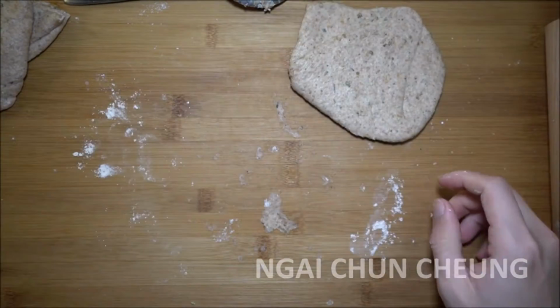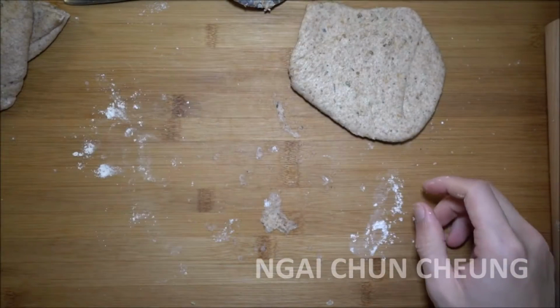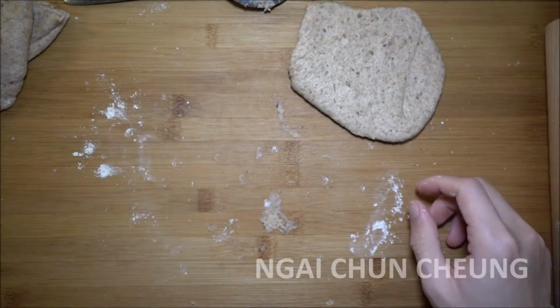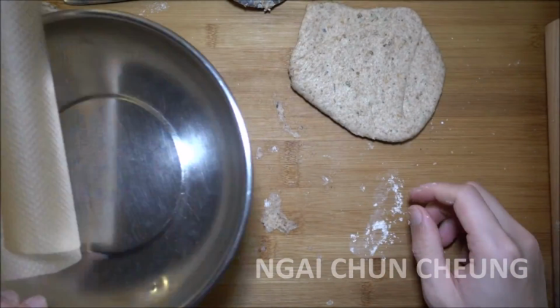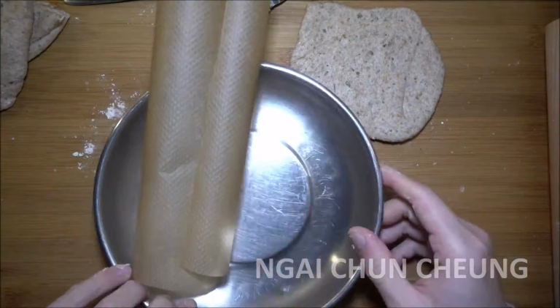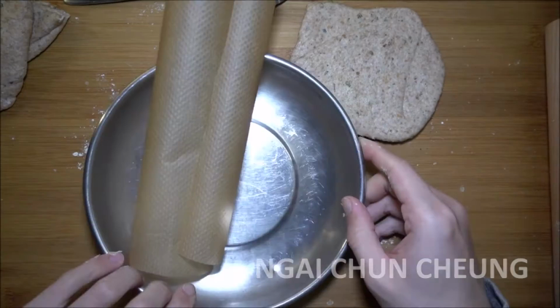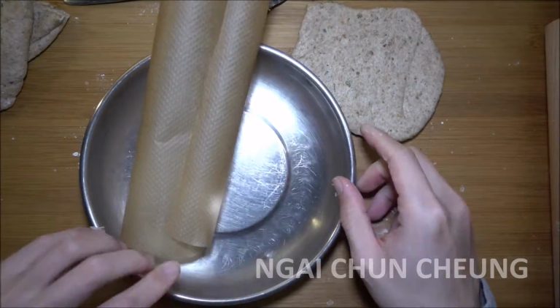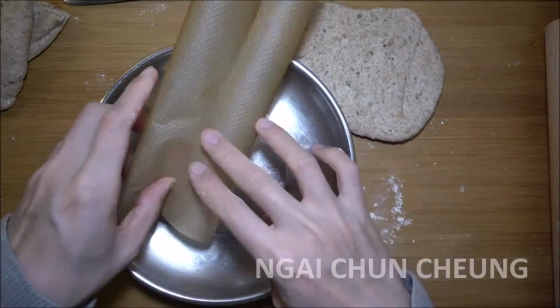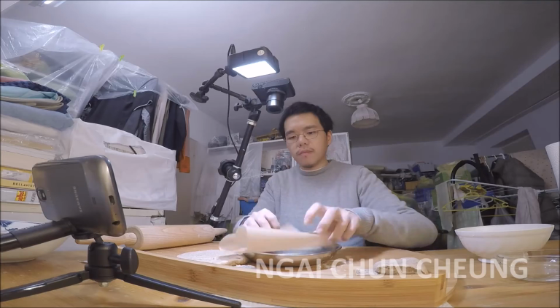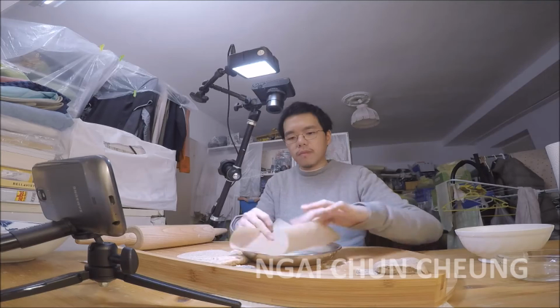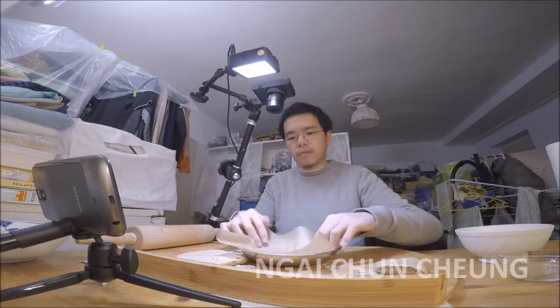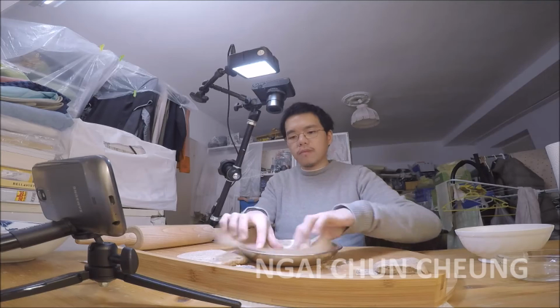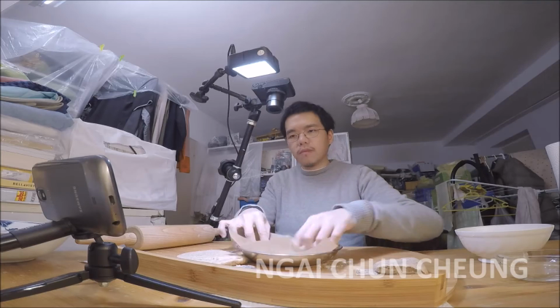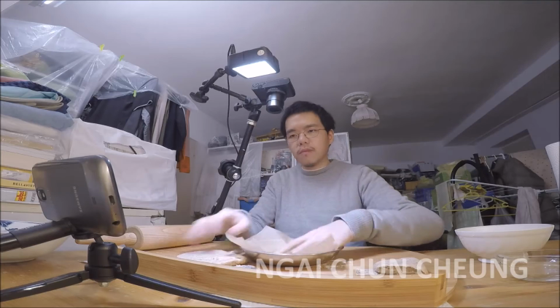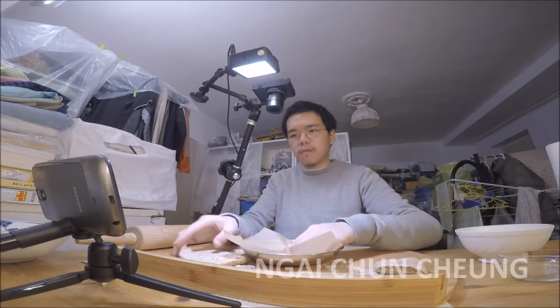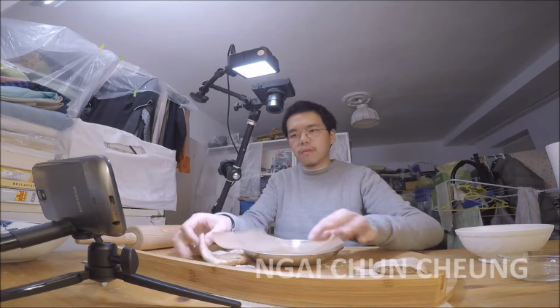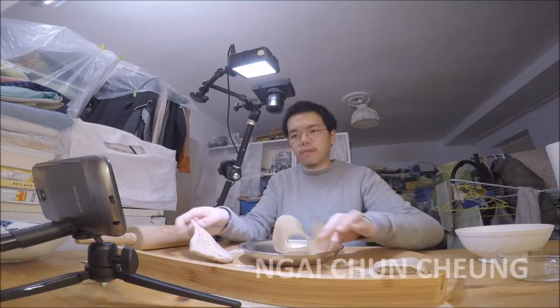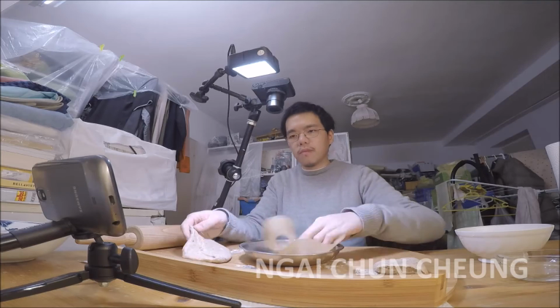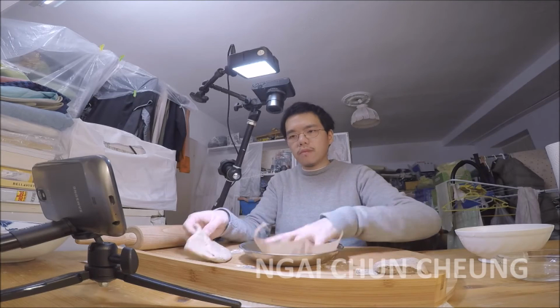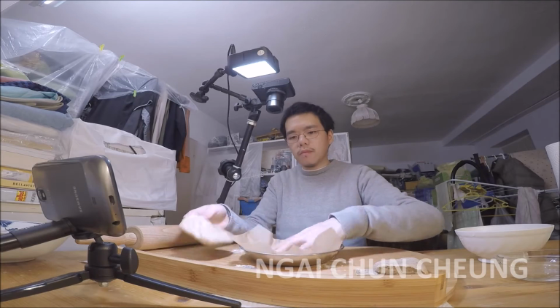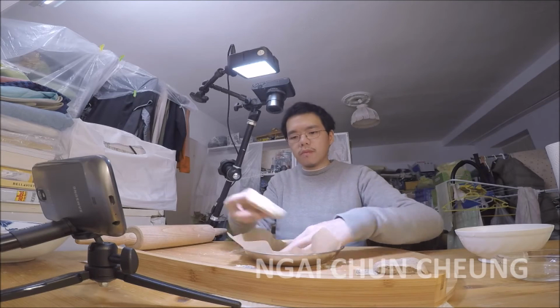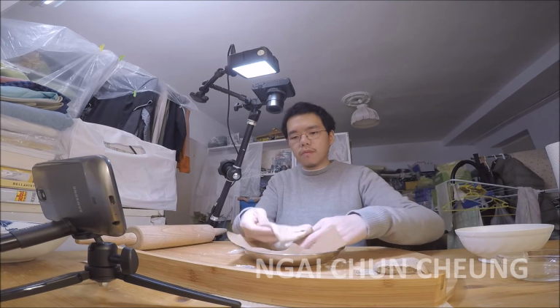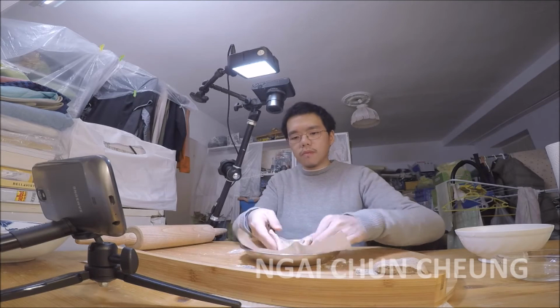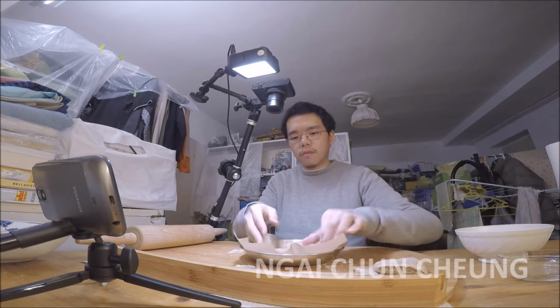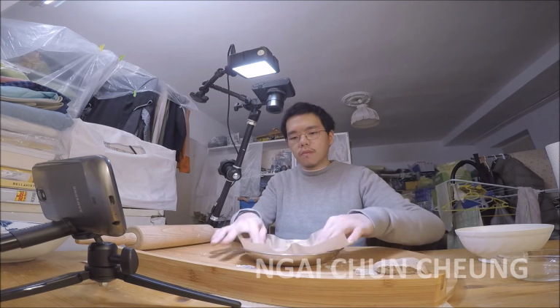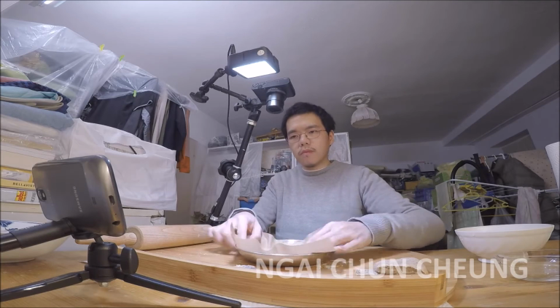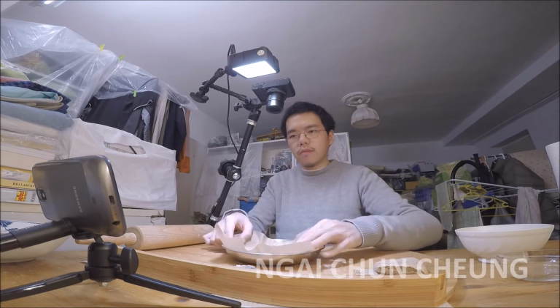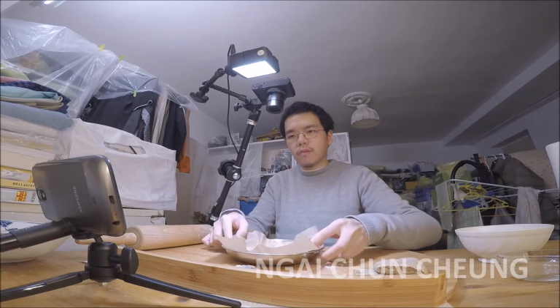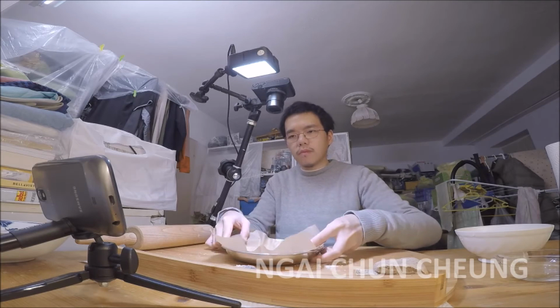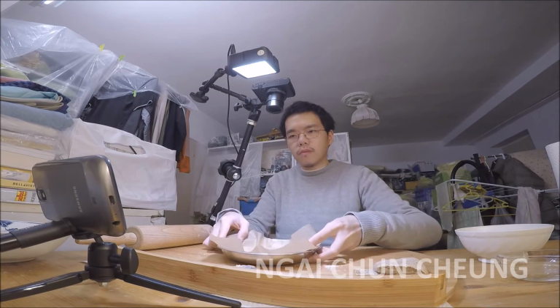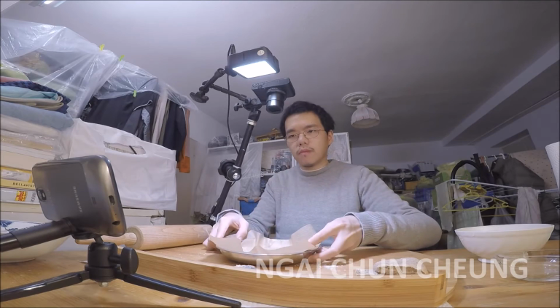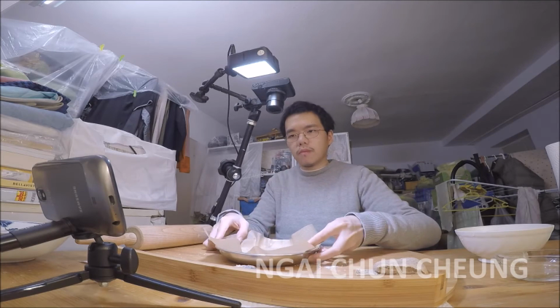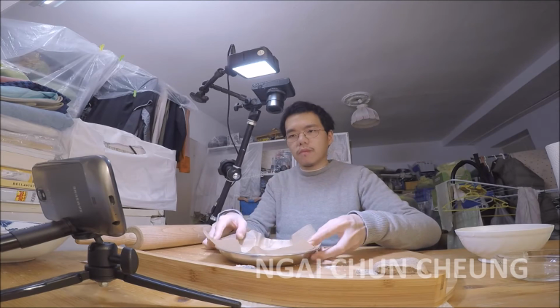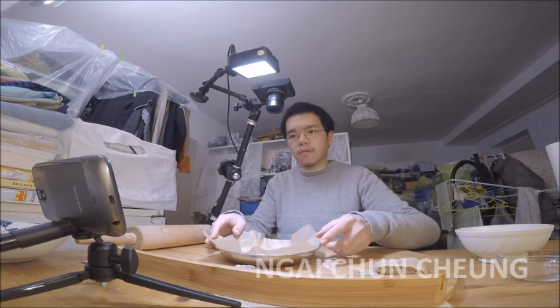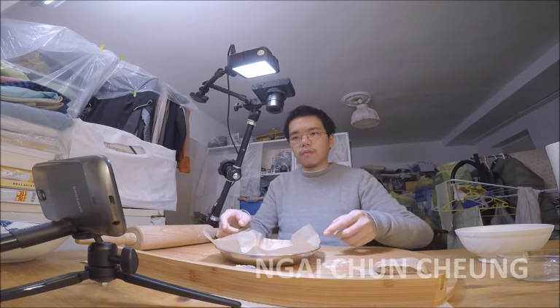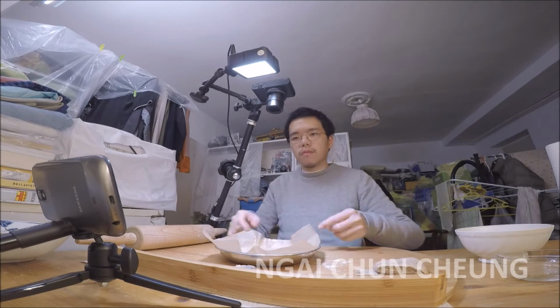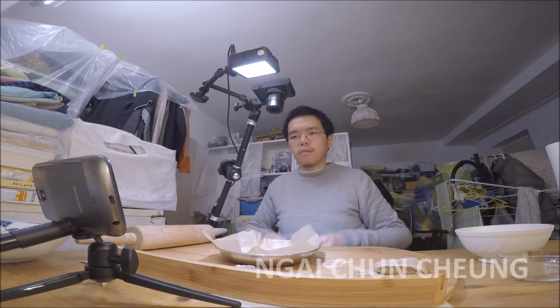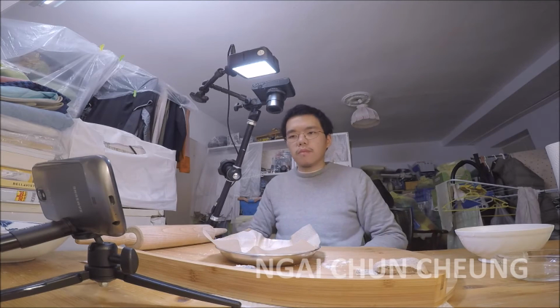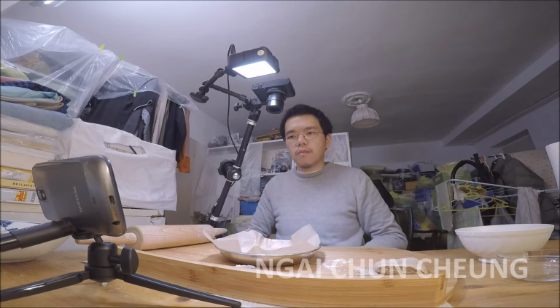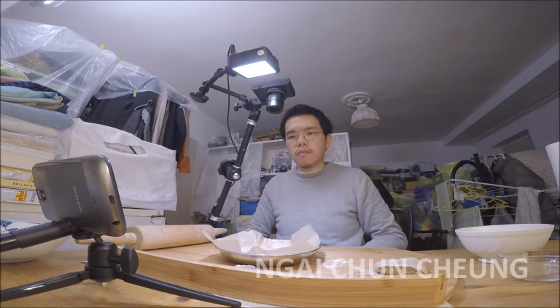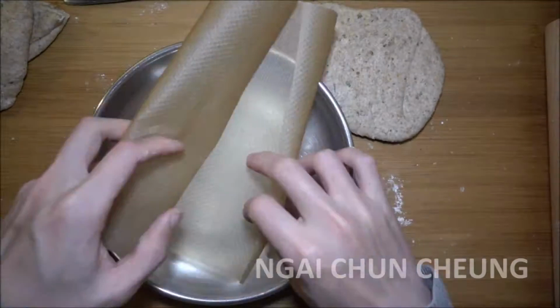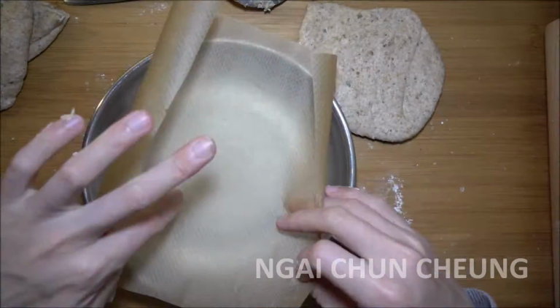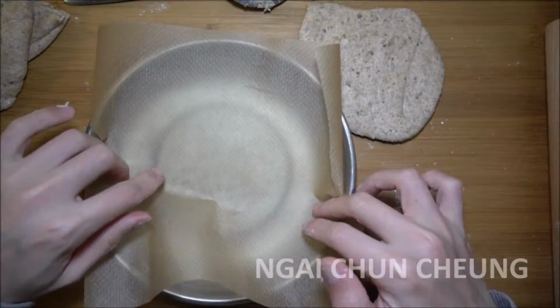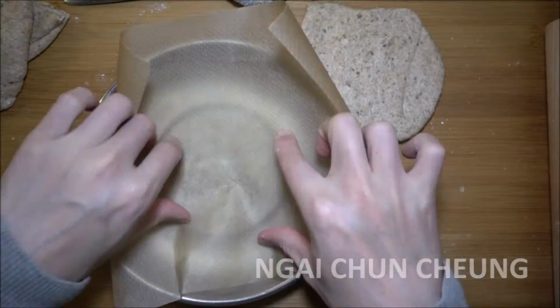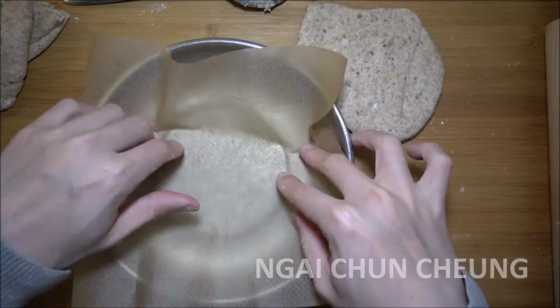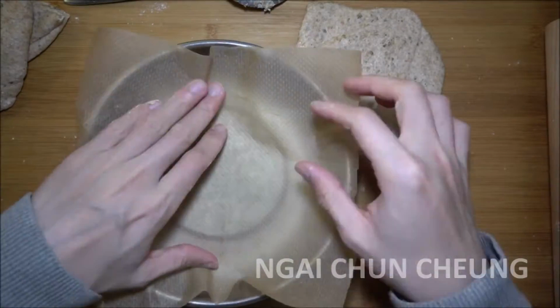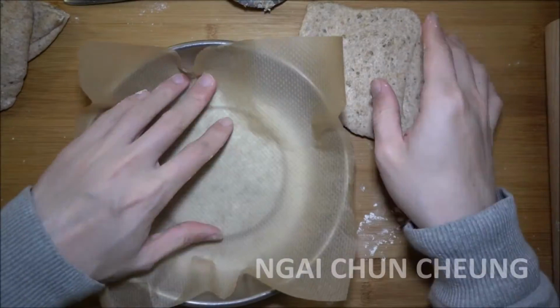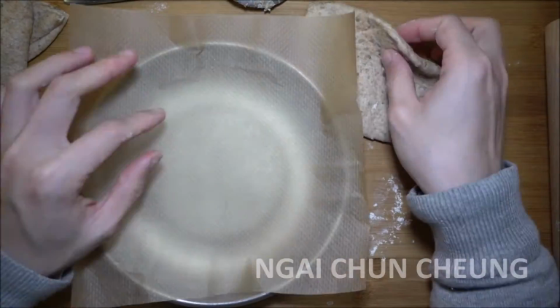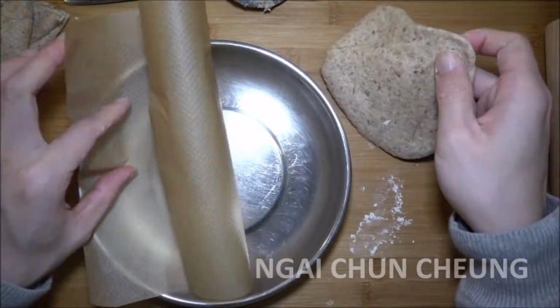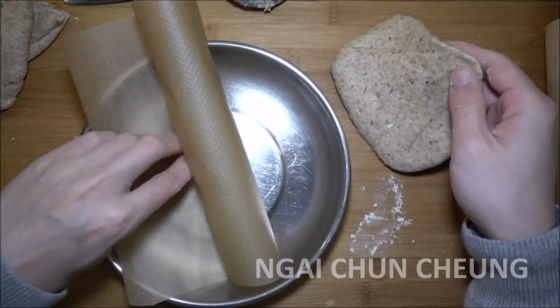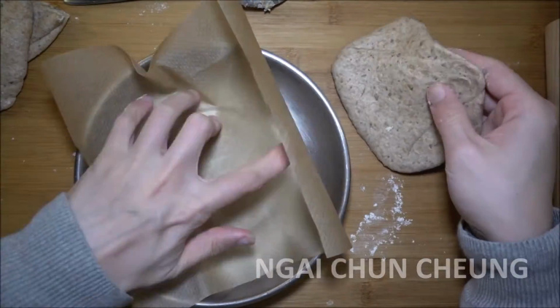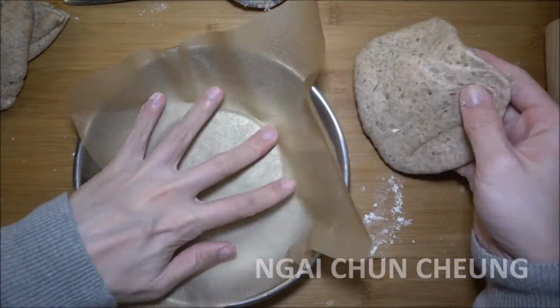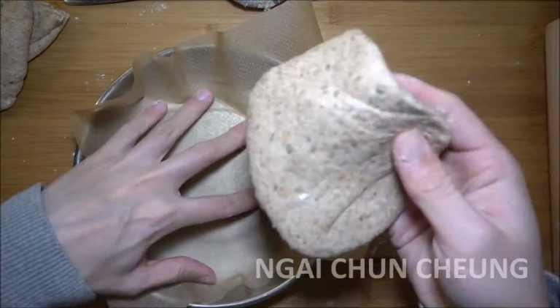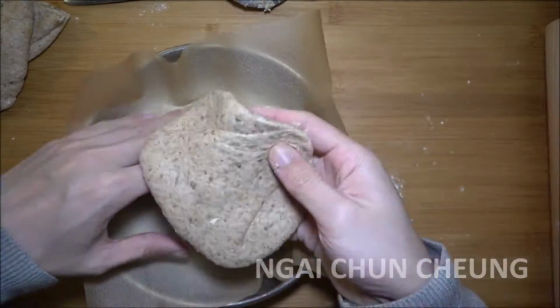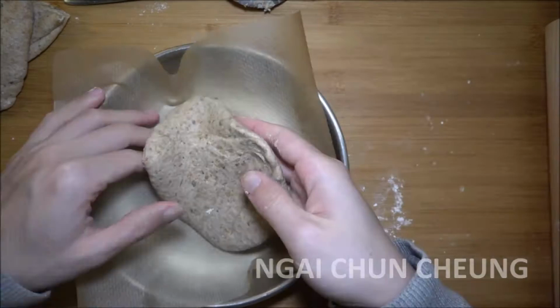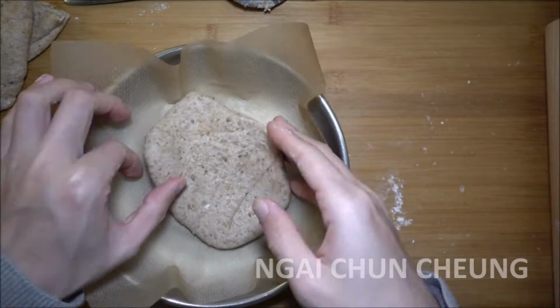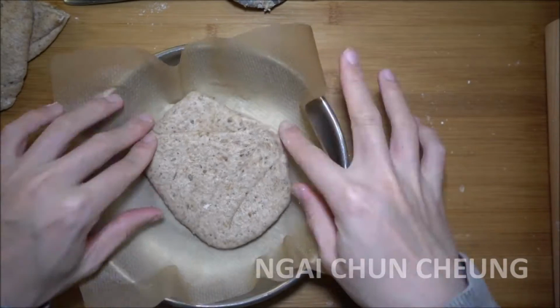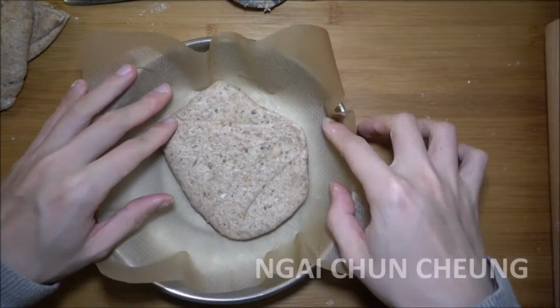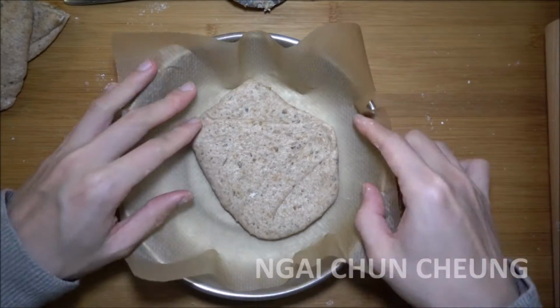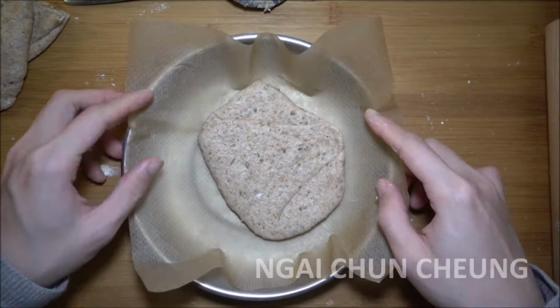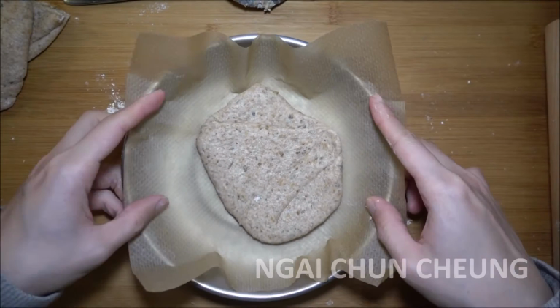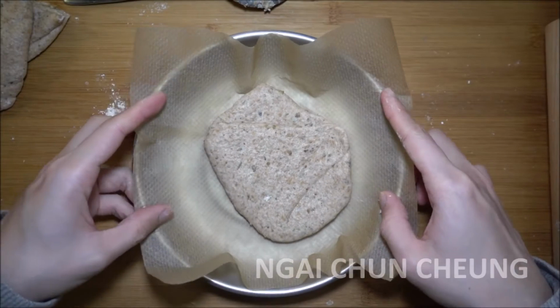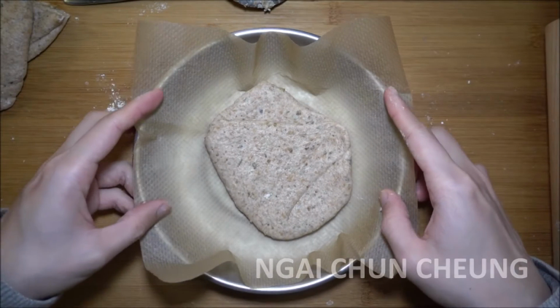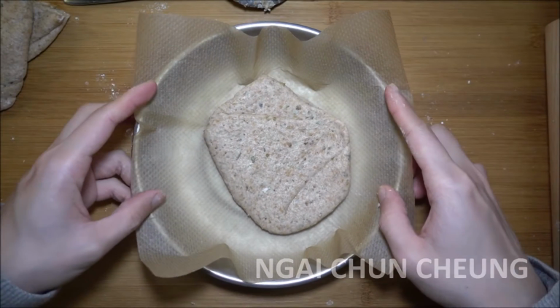I place the dough on the steaming steel plate with the parchment paper. I steam it for 15 minutes over boiling water in a pot.